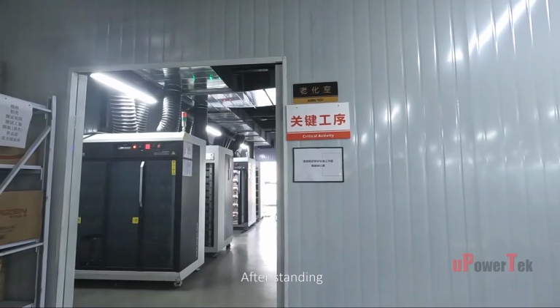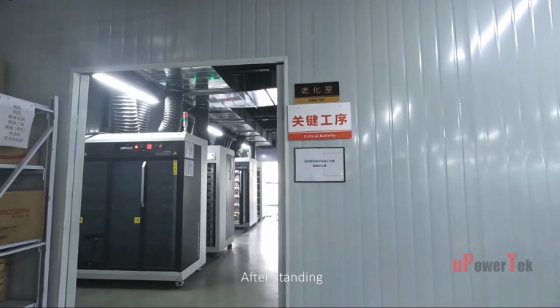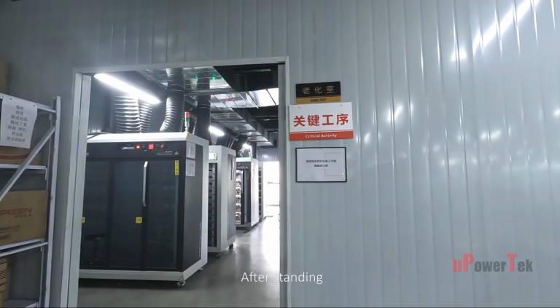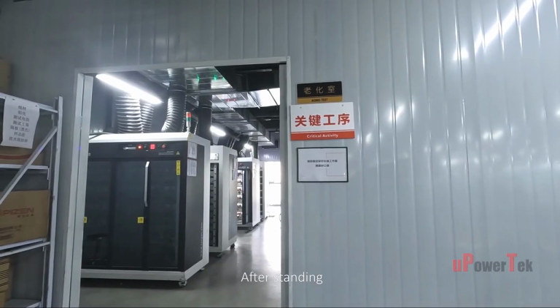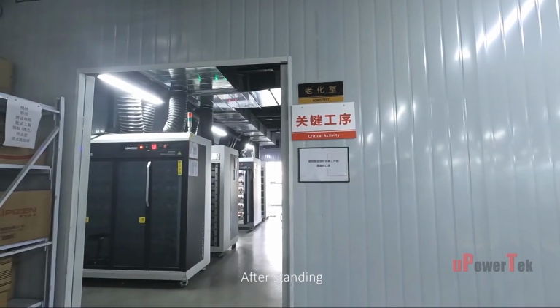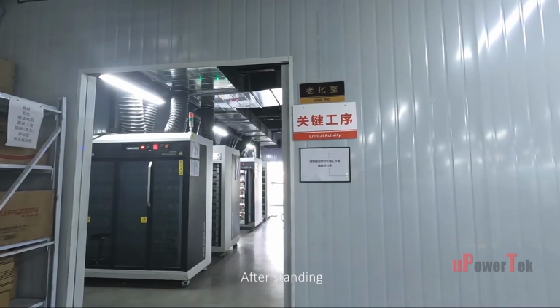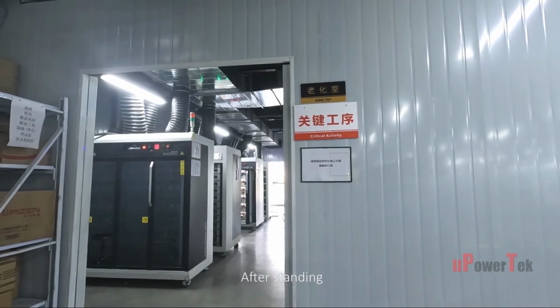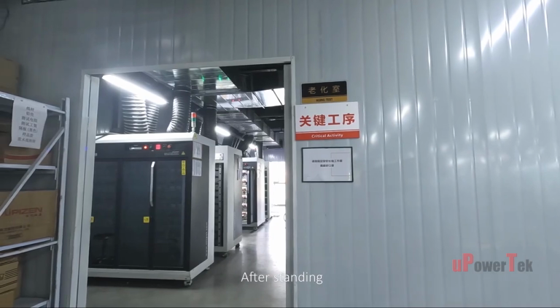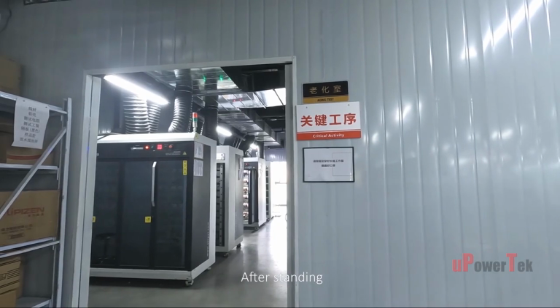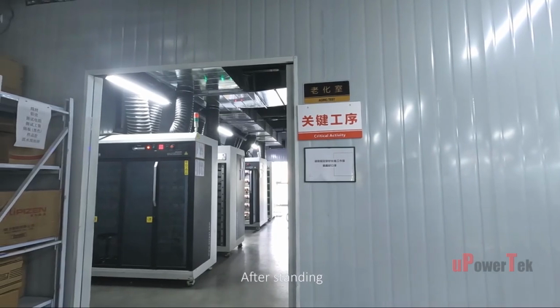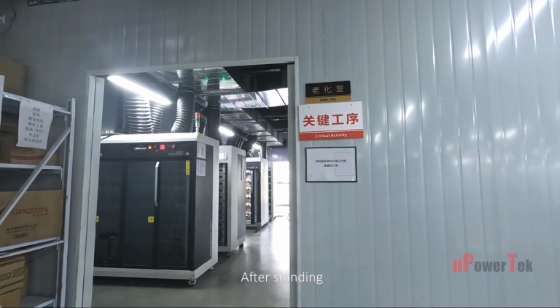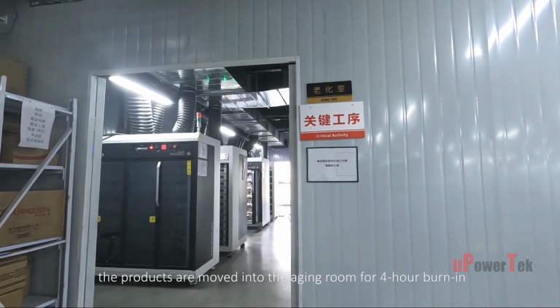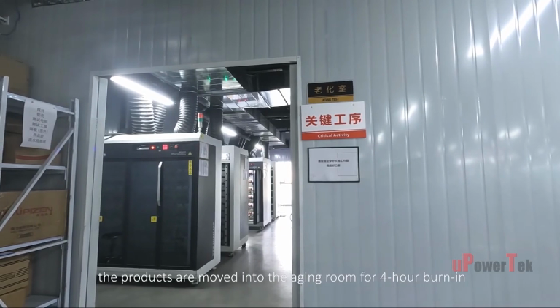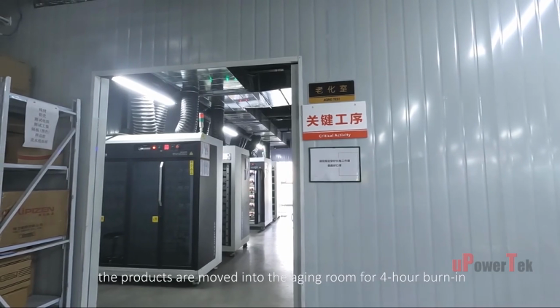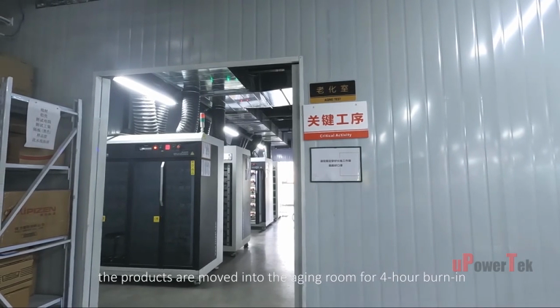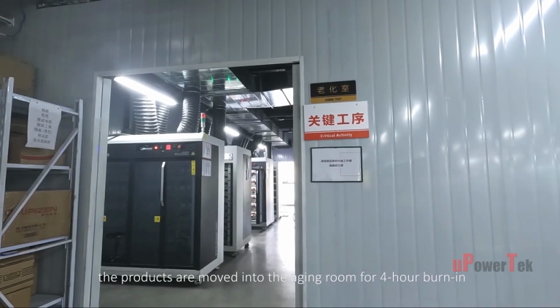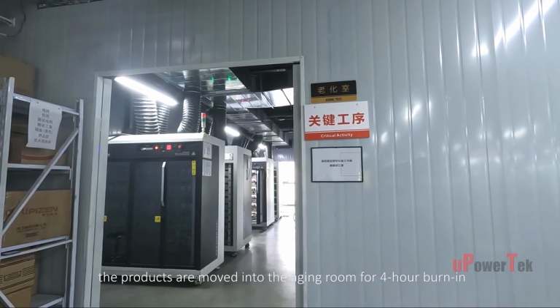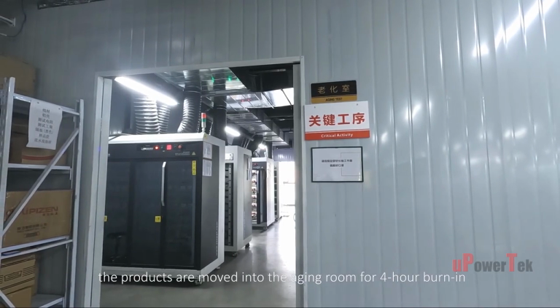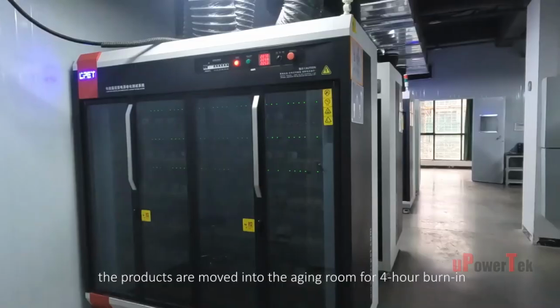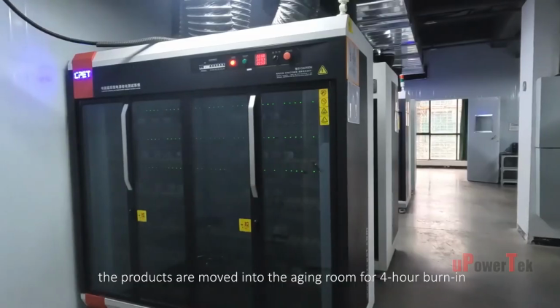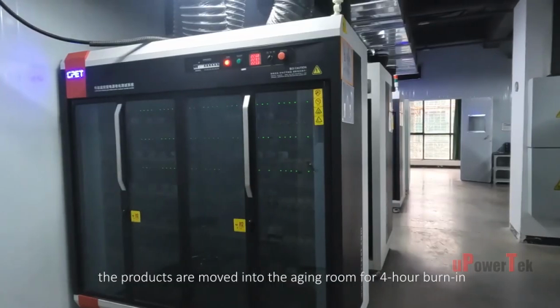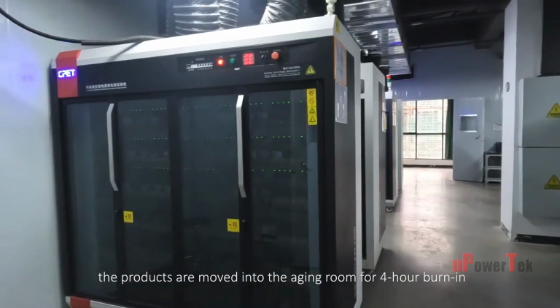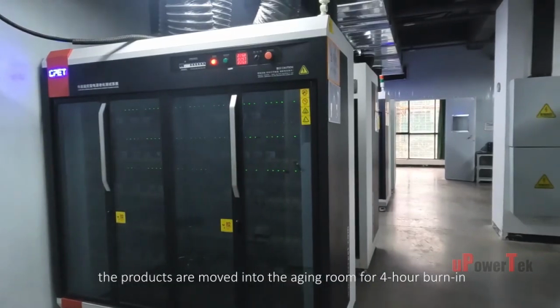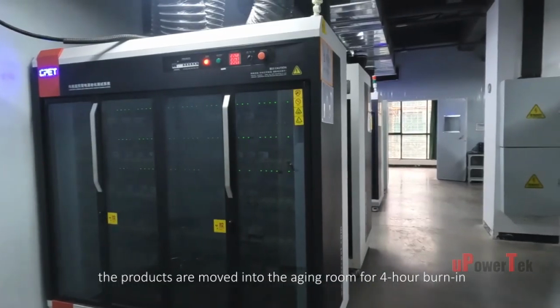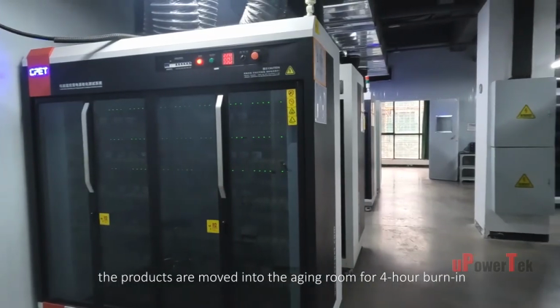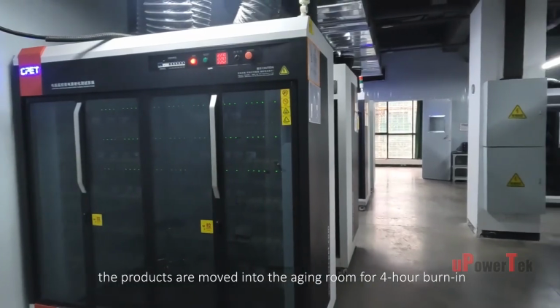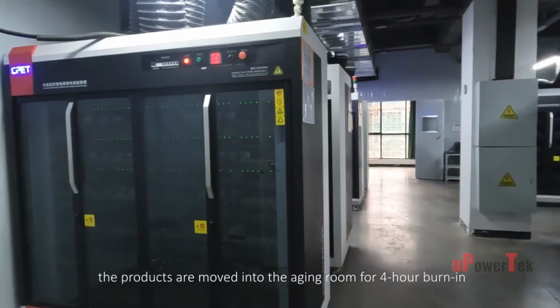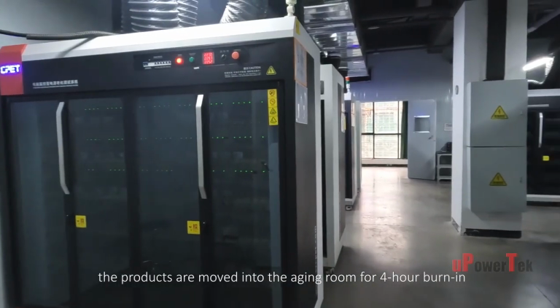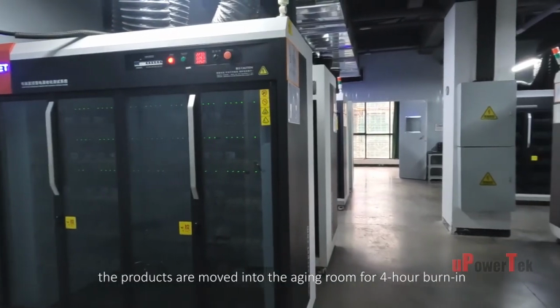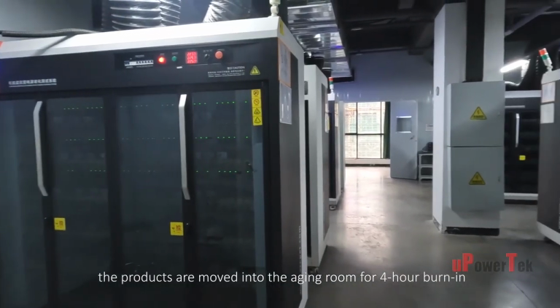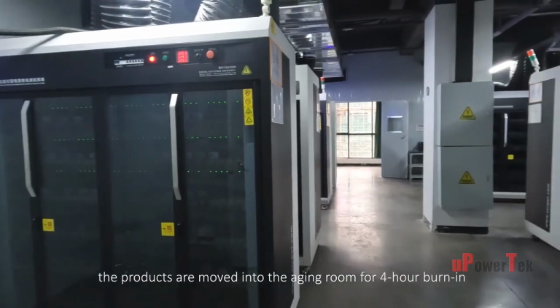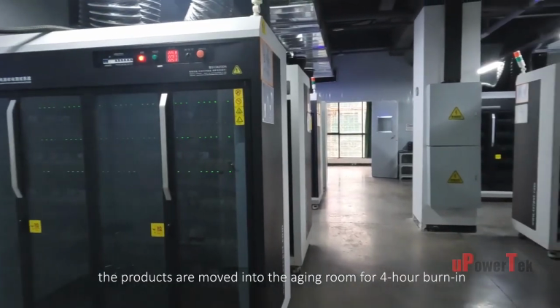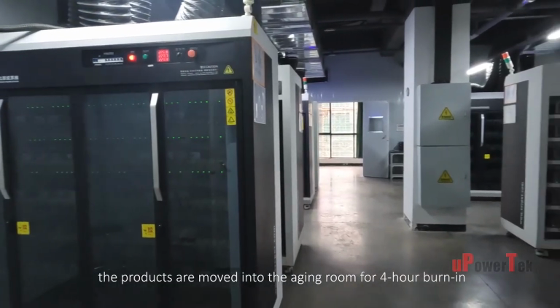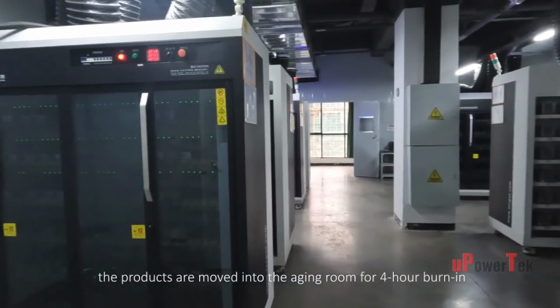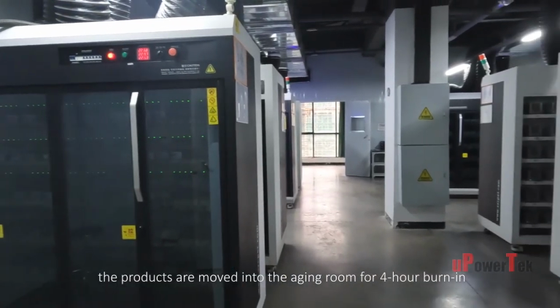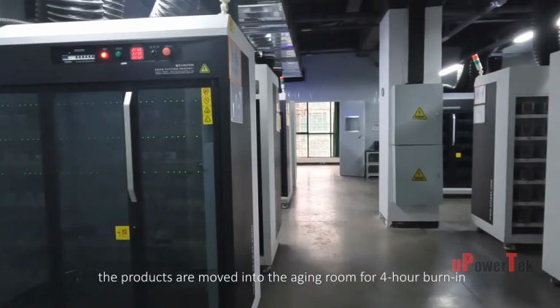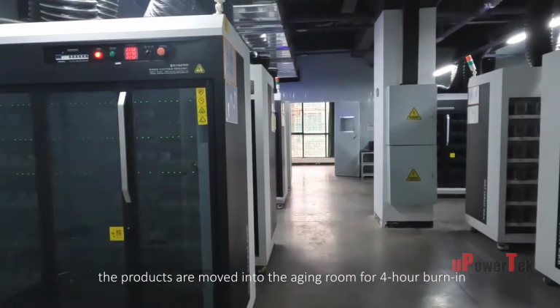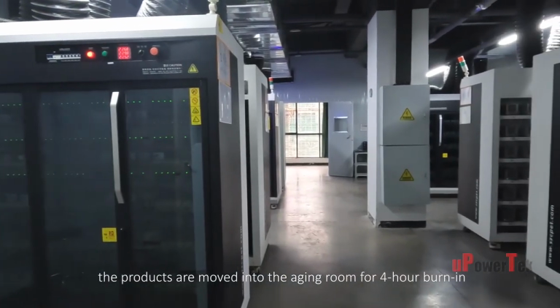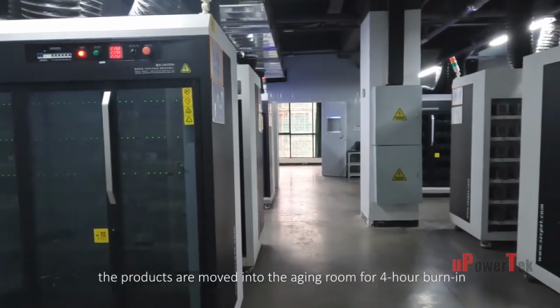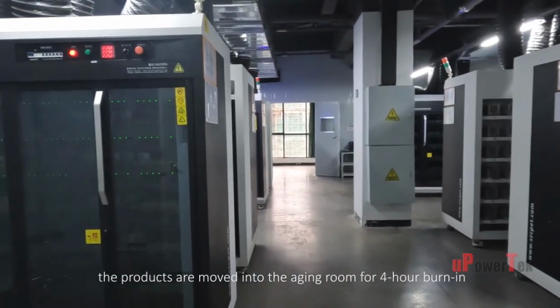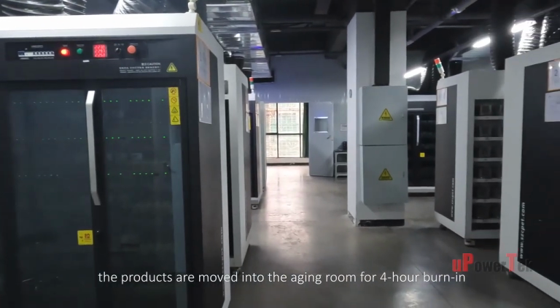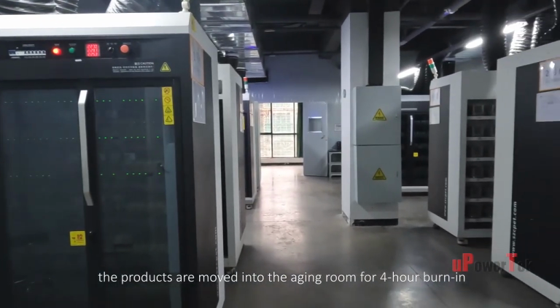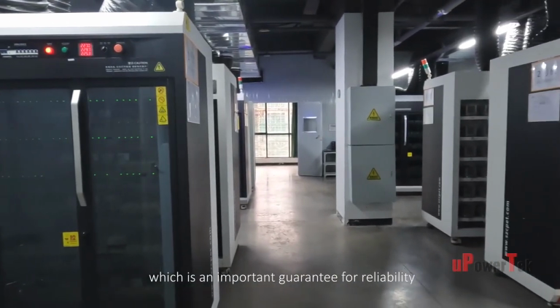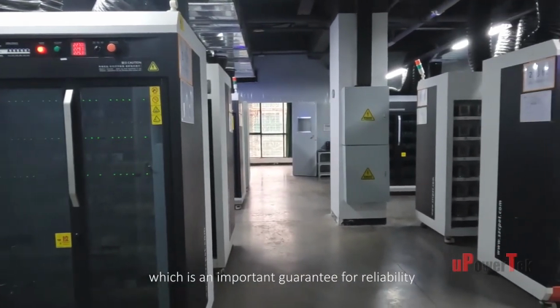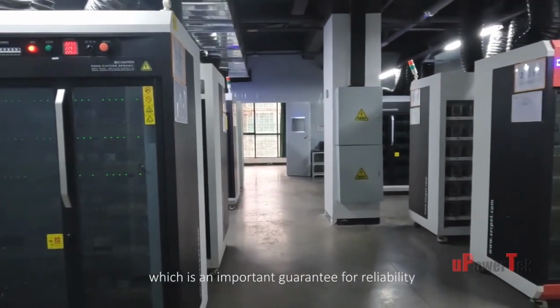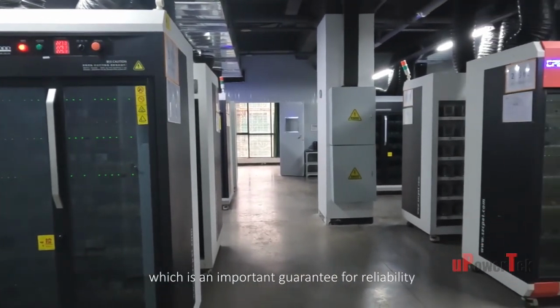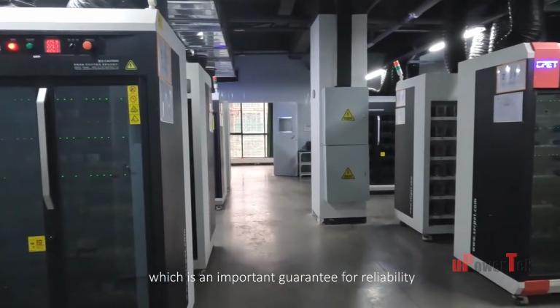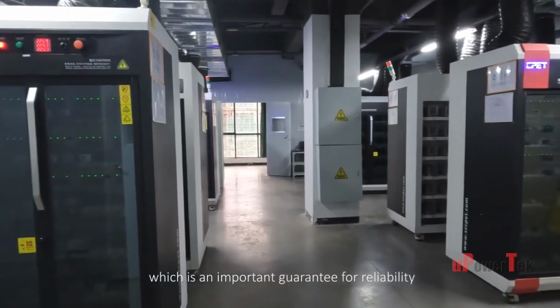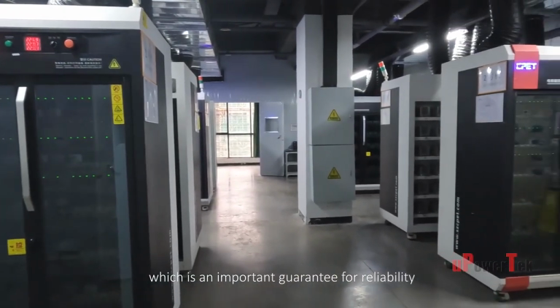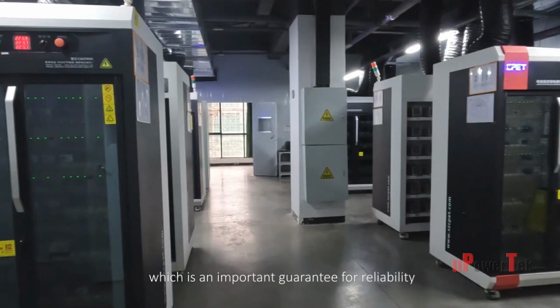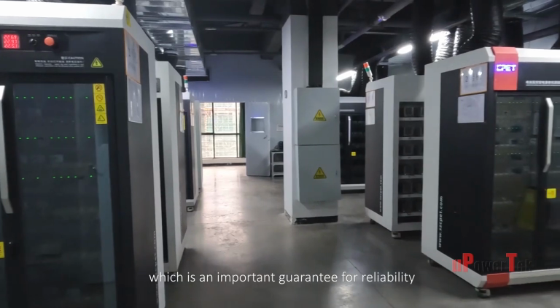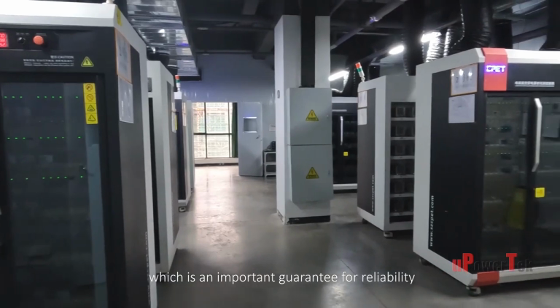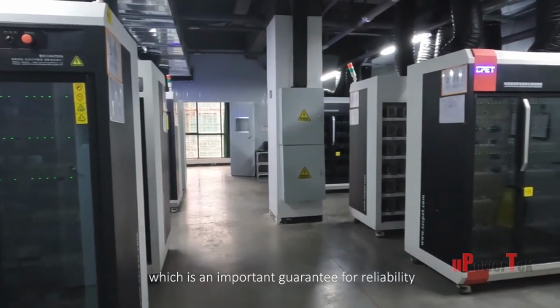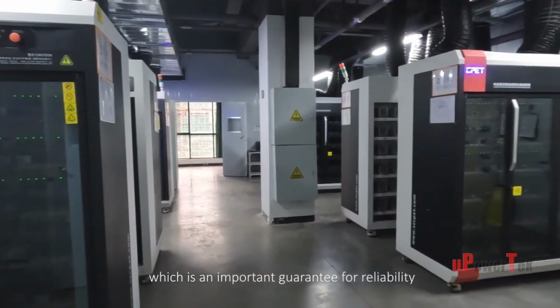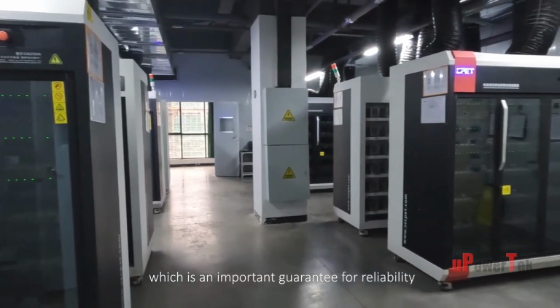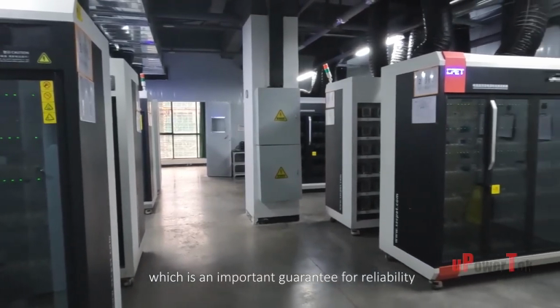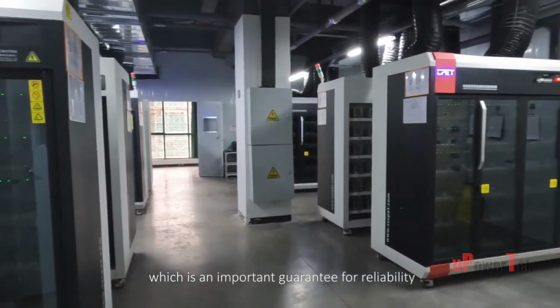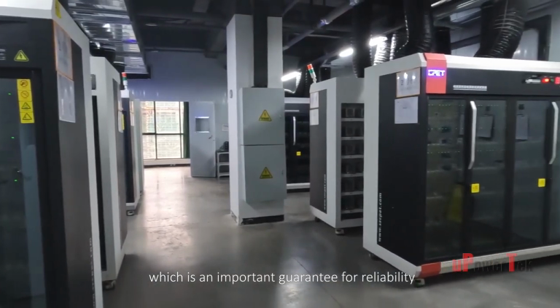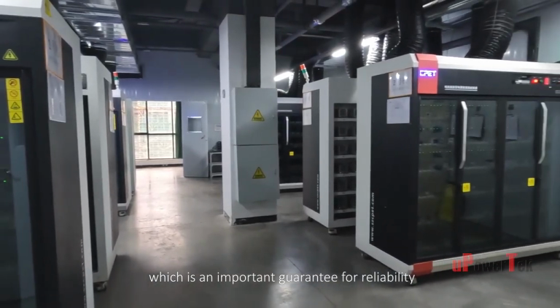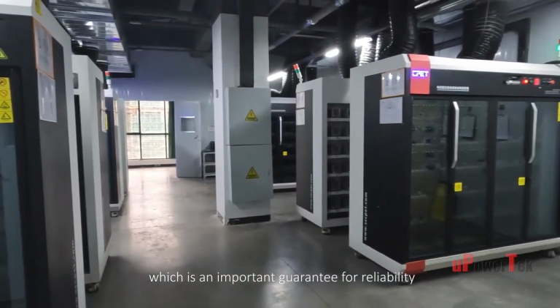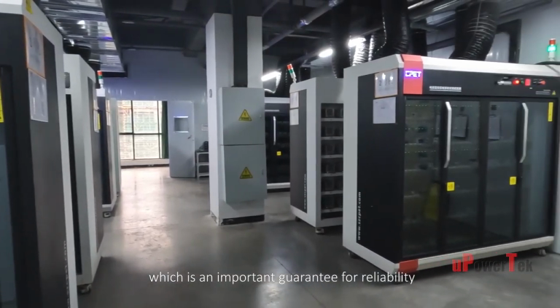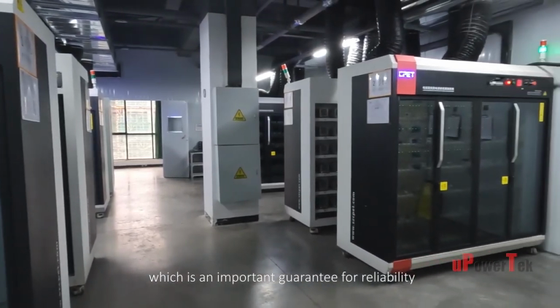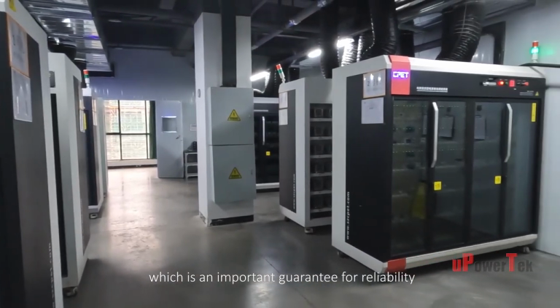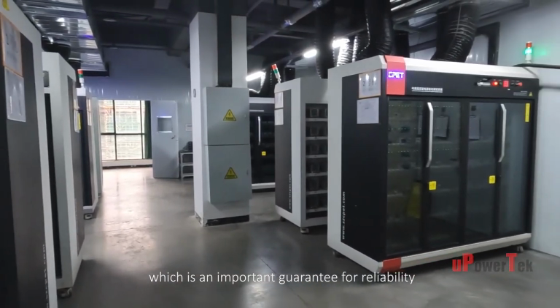After standing, the products are moved into the aging room for a four-hour burn-in, which is an important guarantee for reliability.